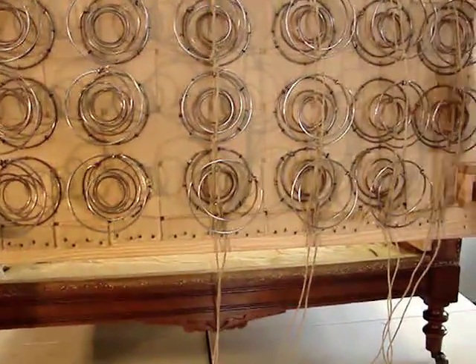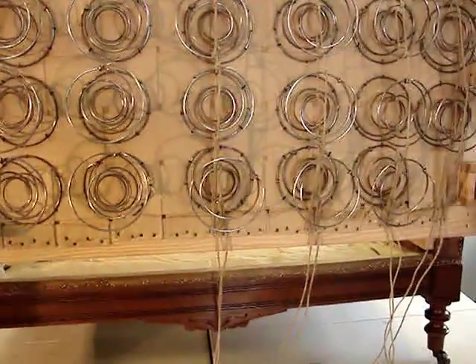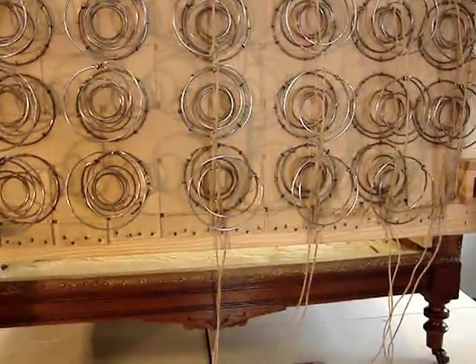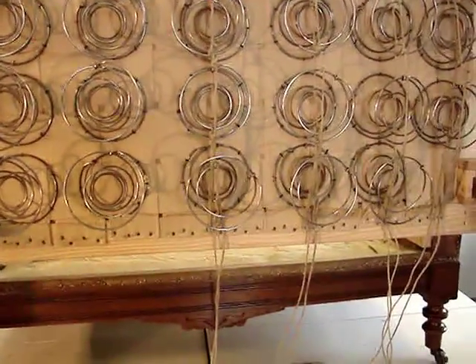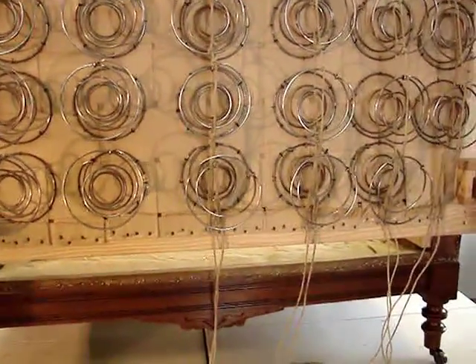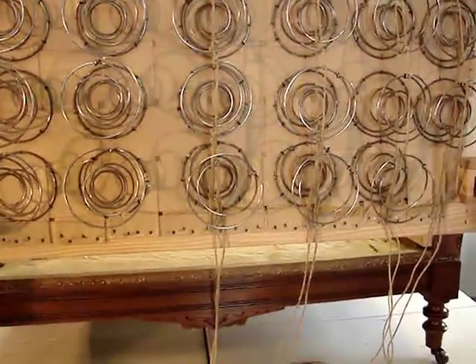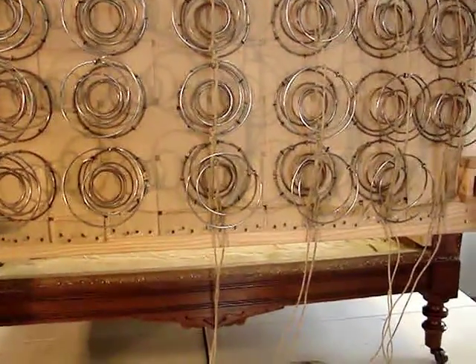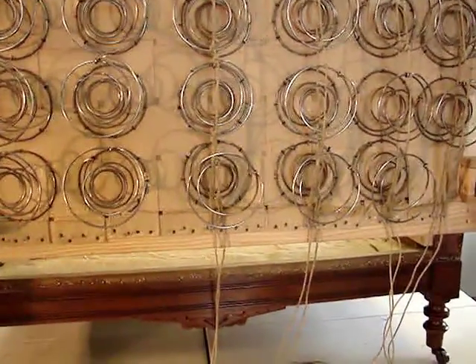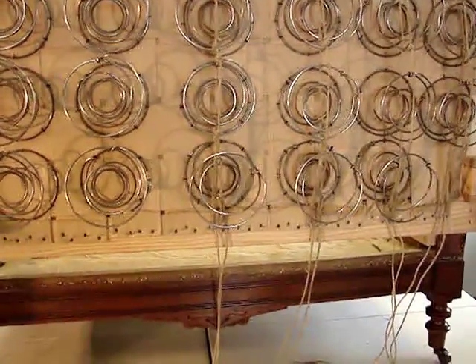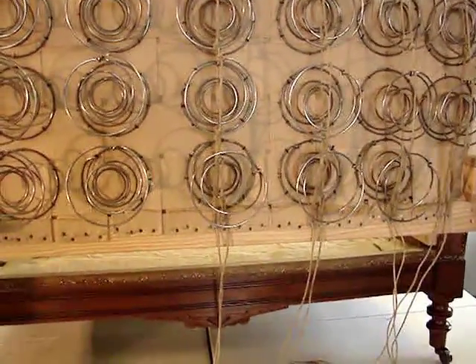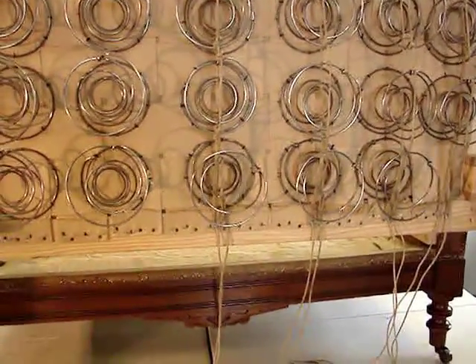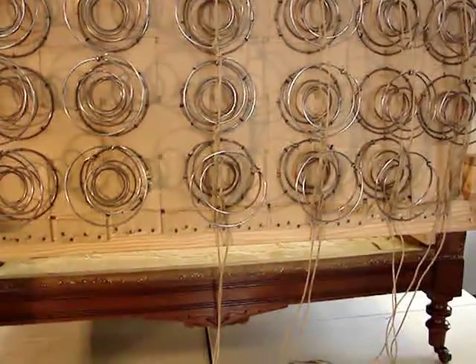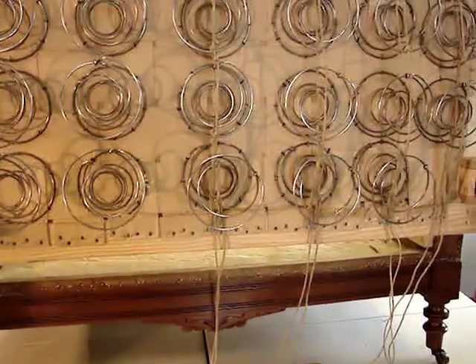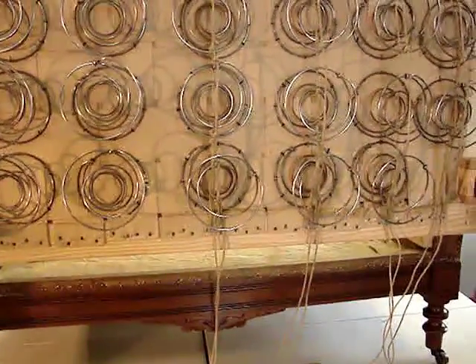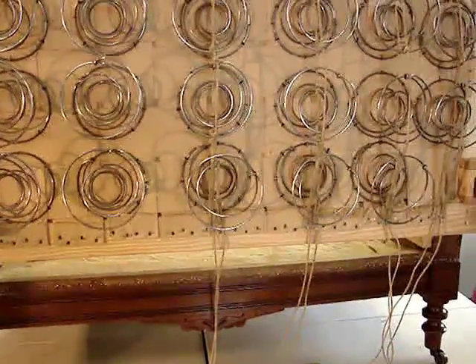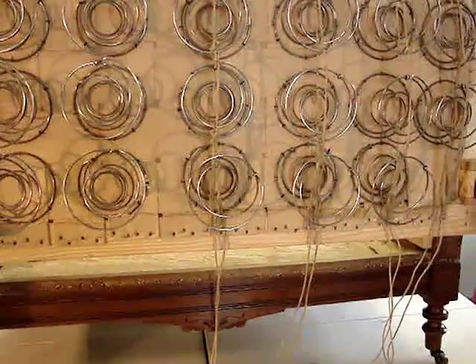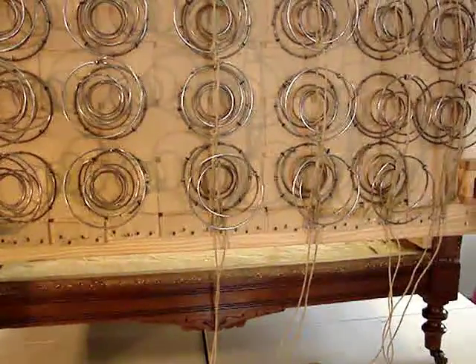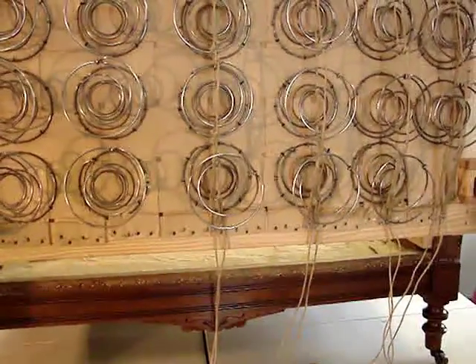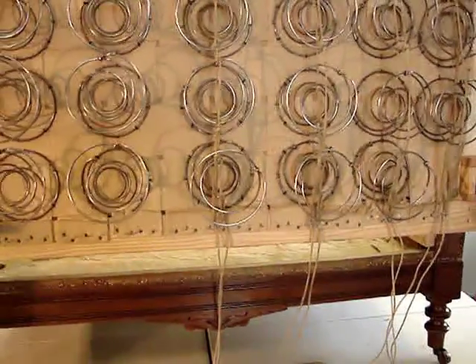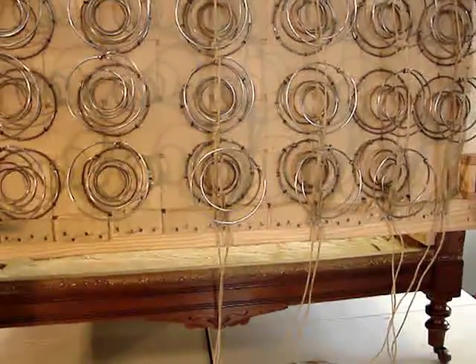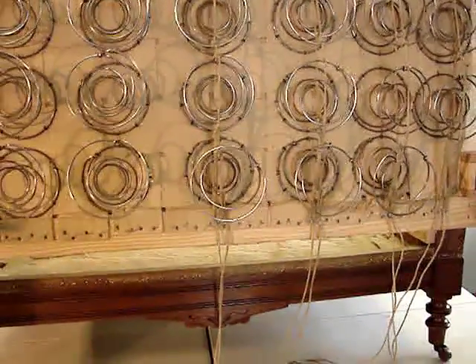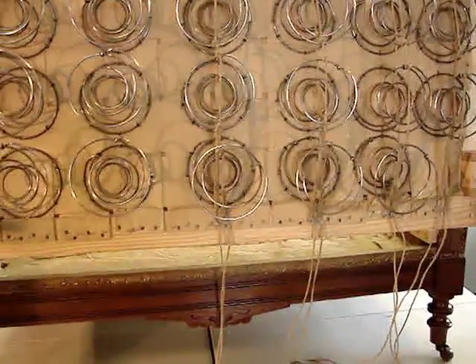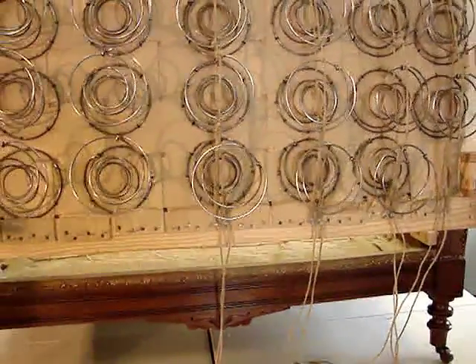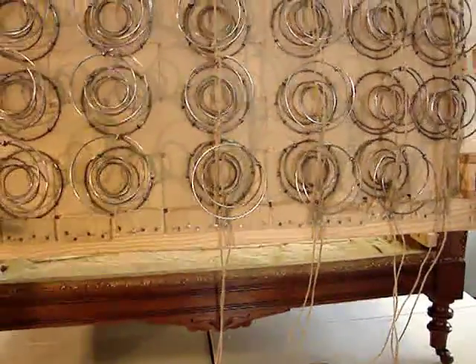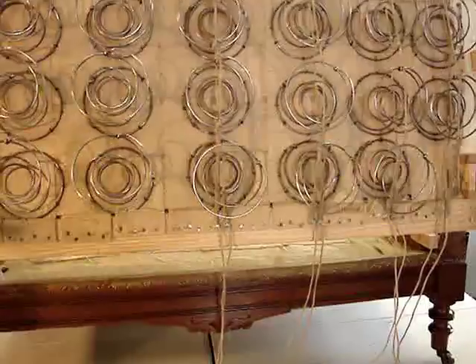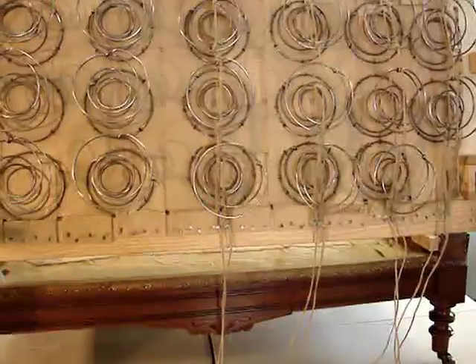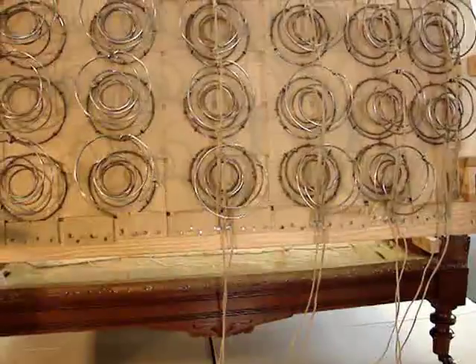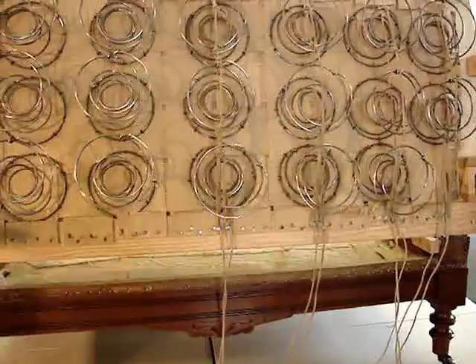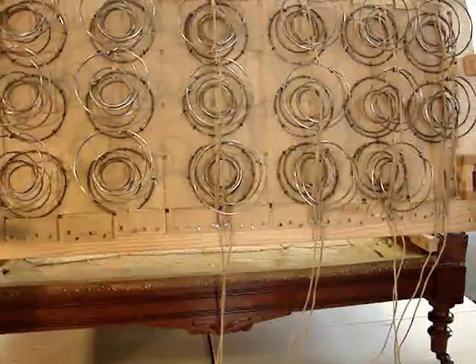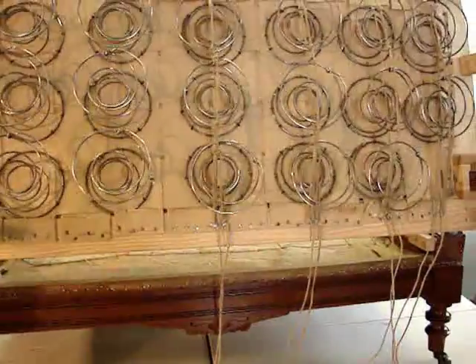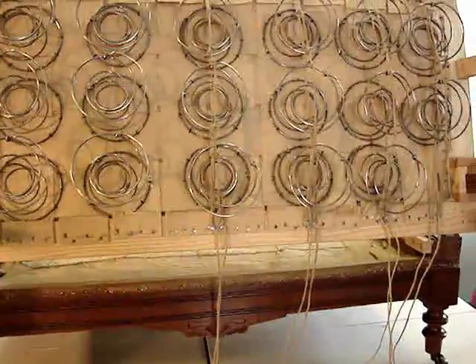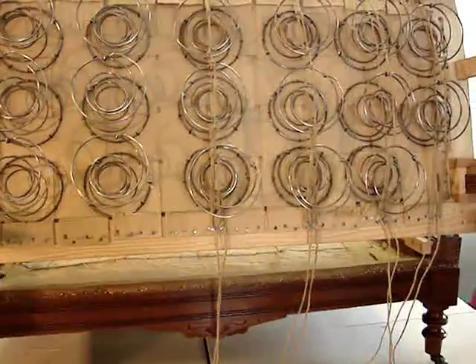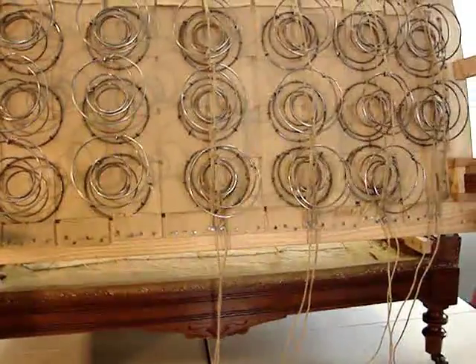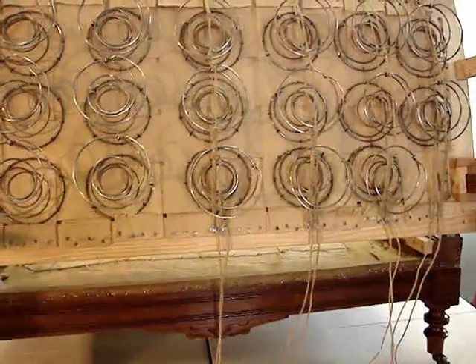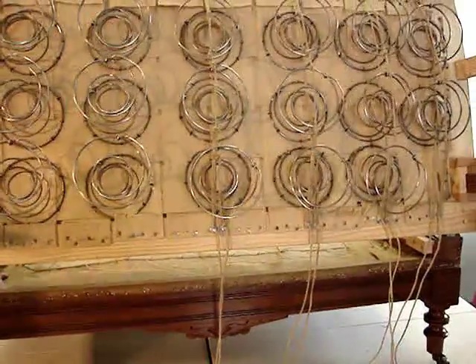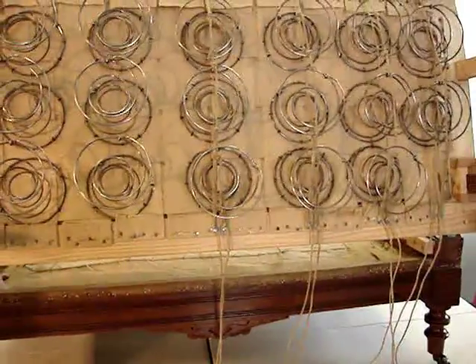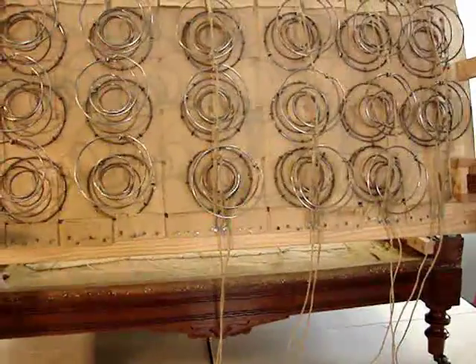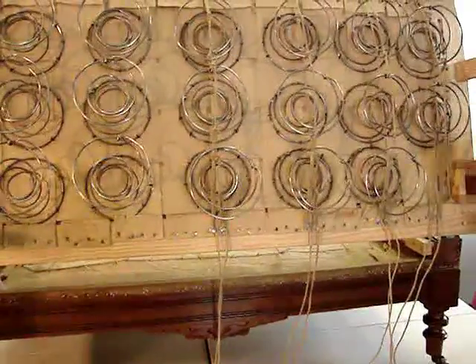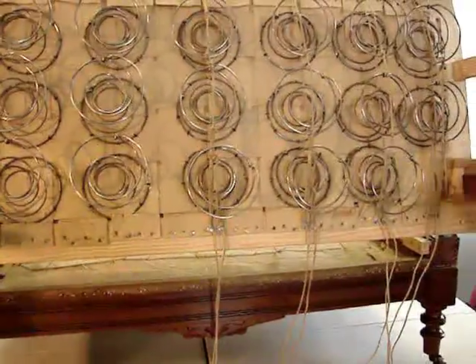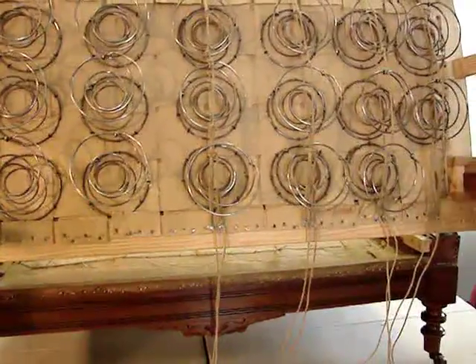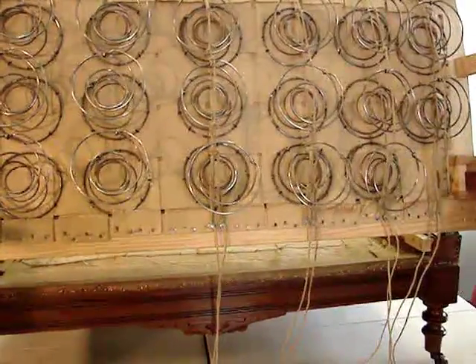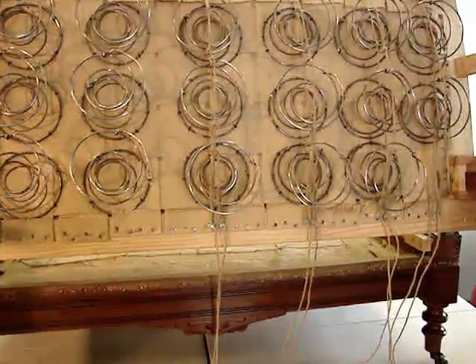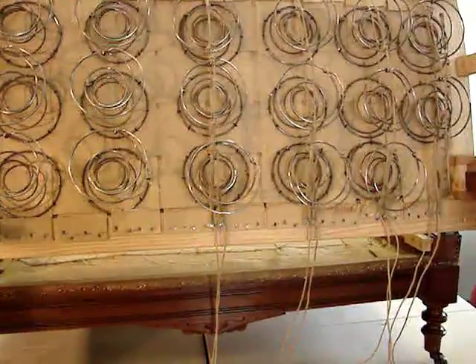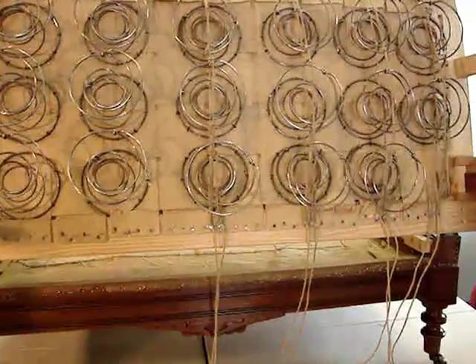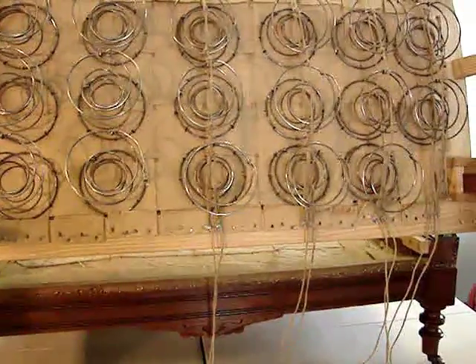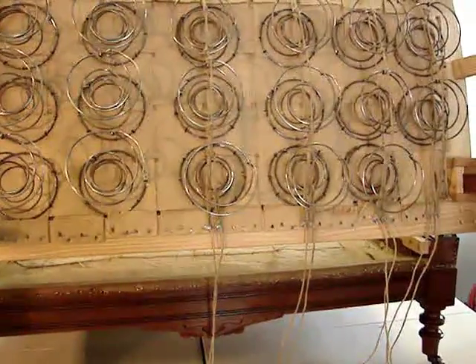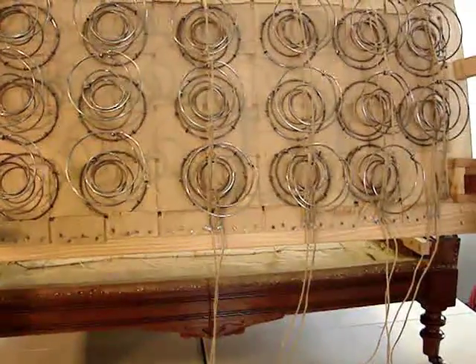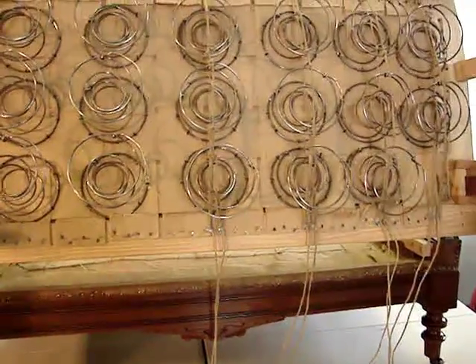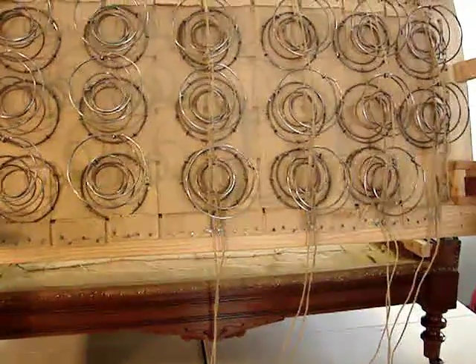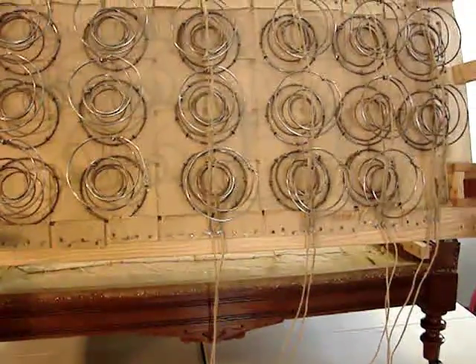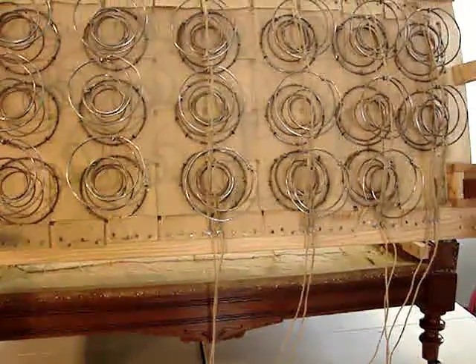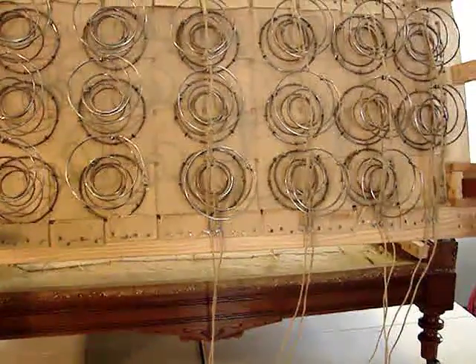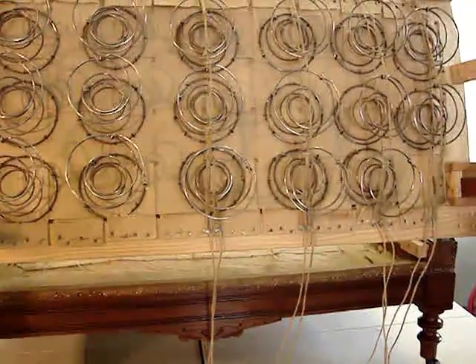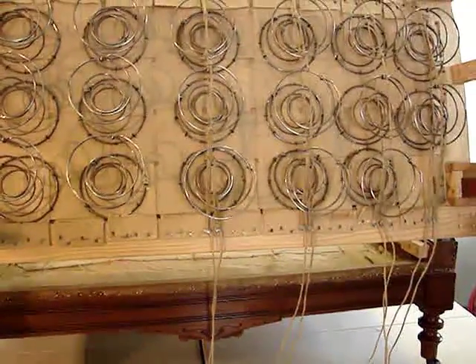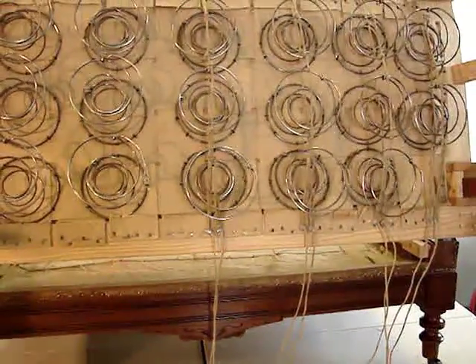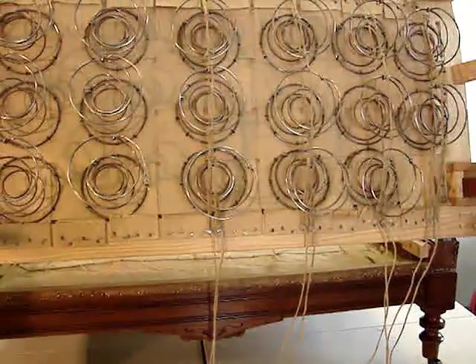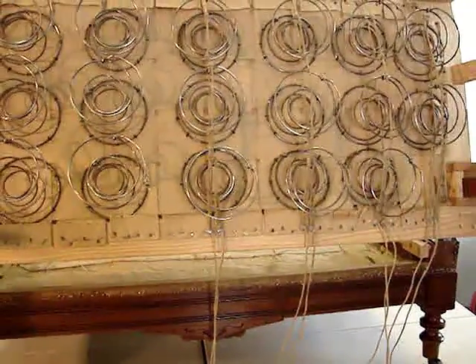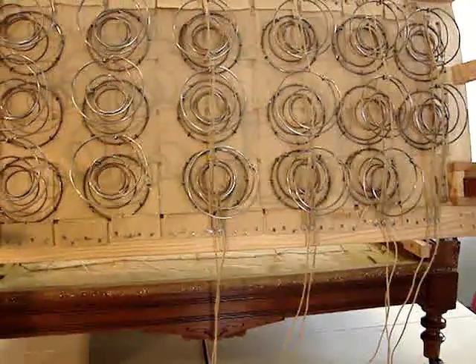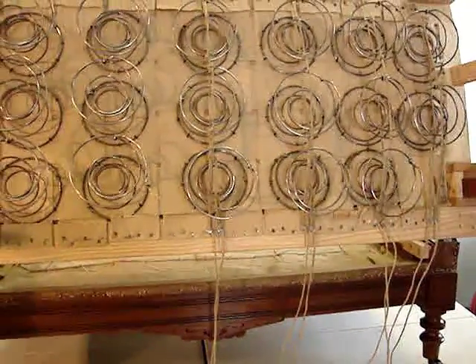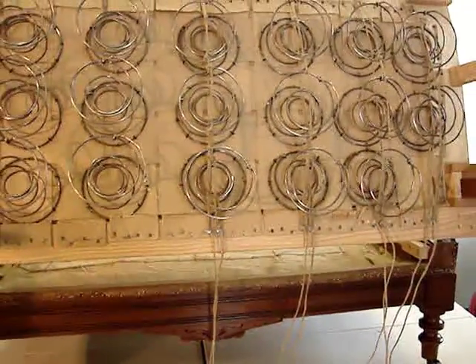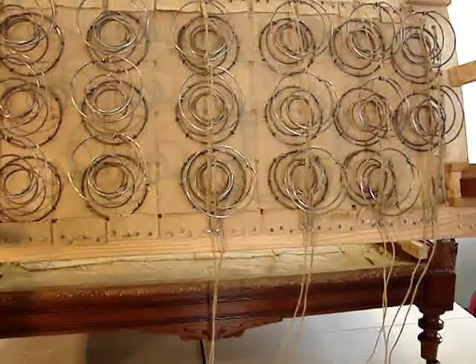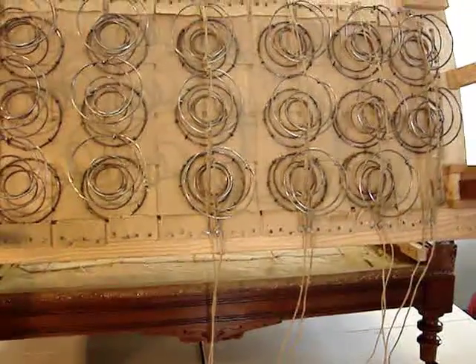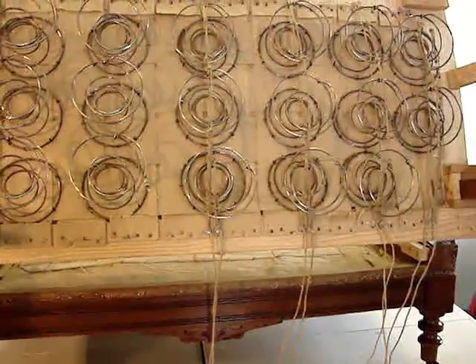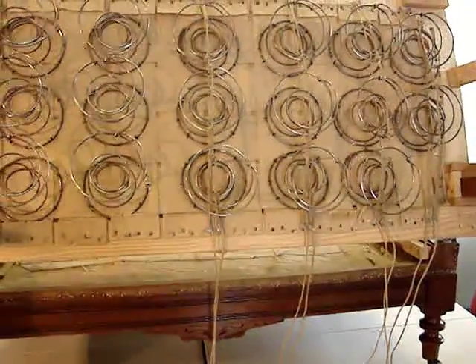Shall we go ahead and deploy it completely so you can see the full extension of the piece.